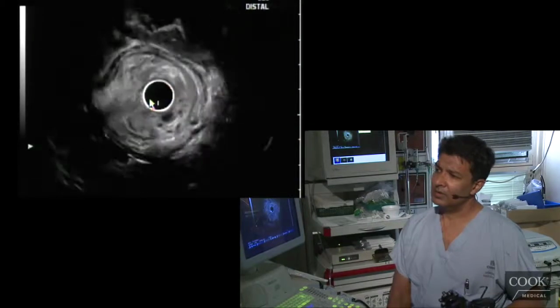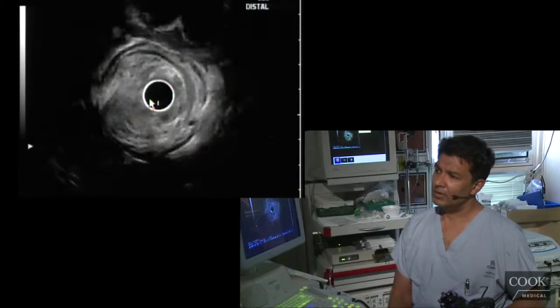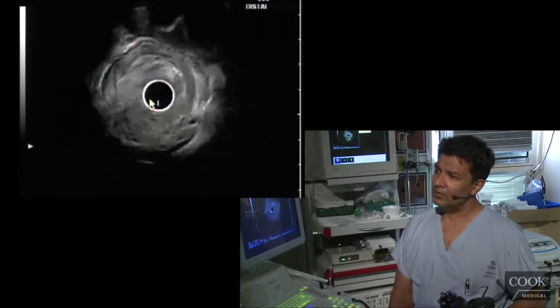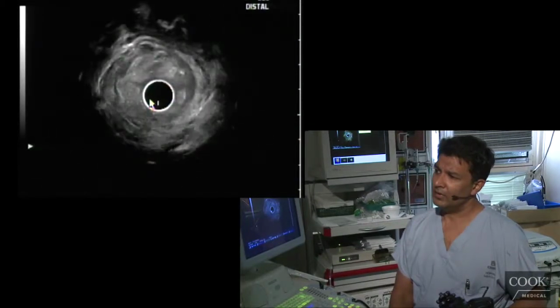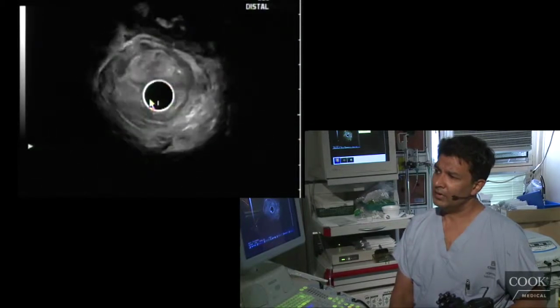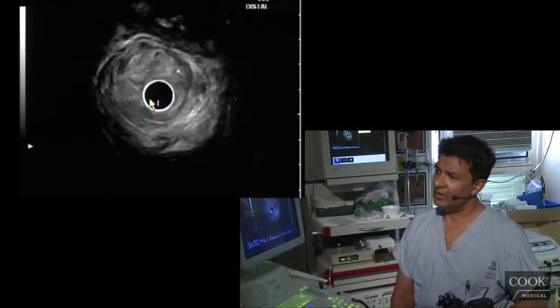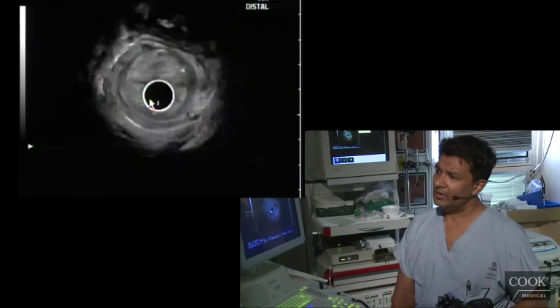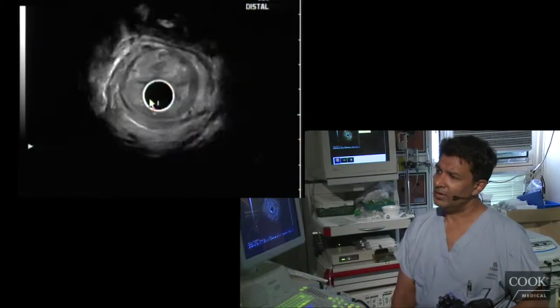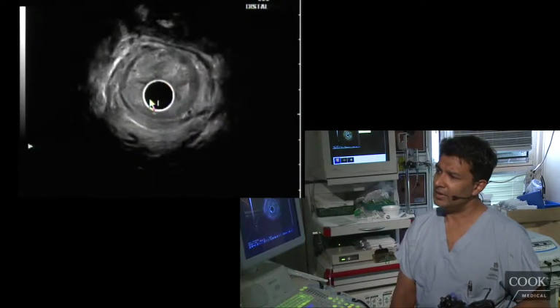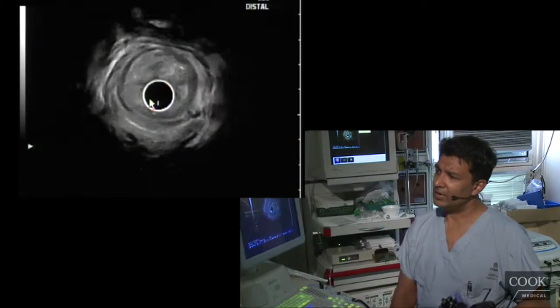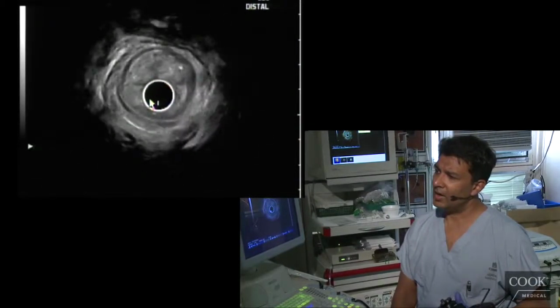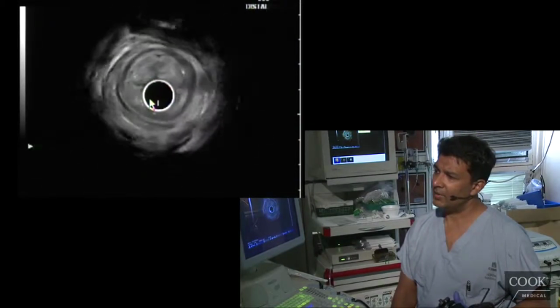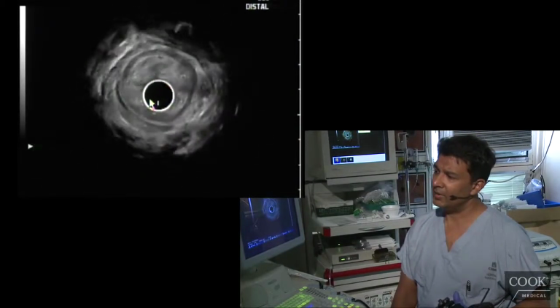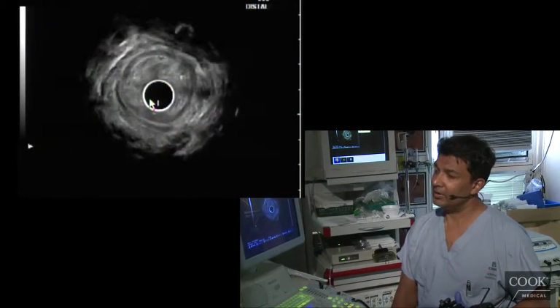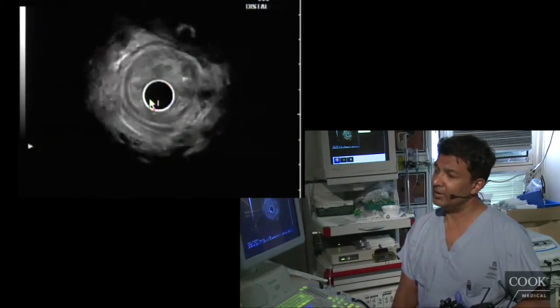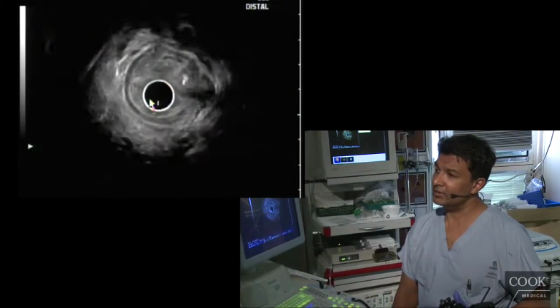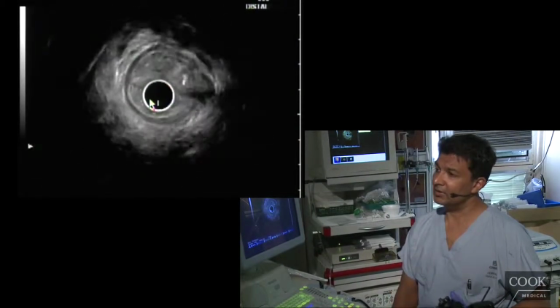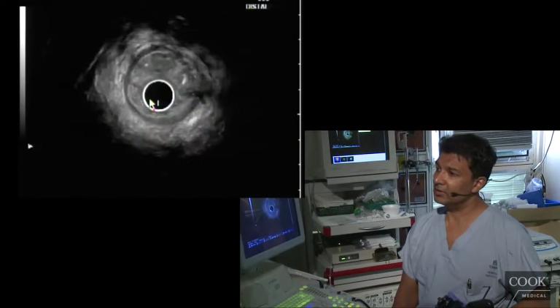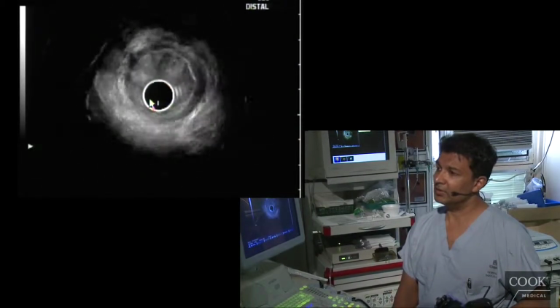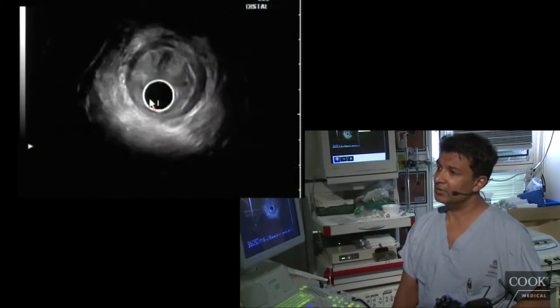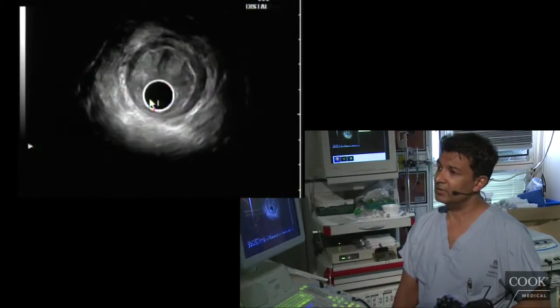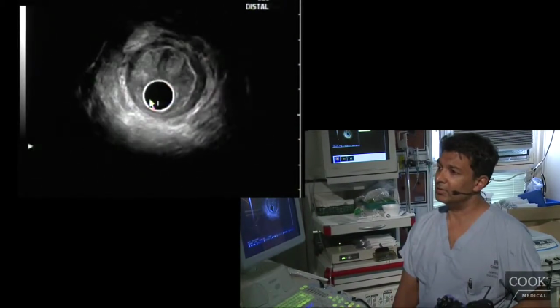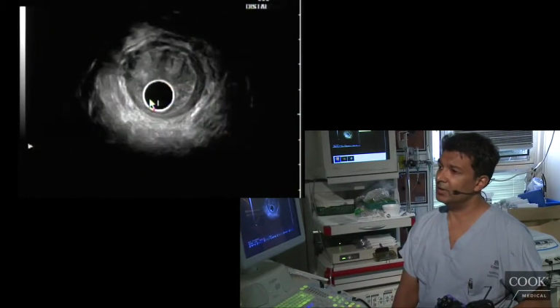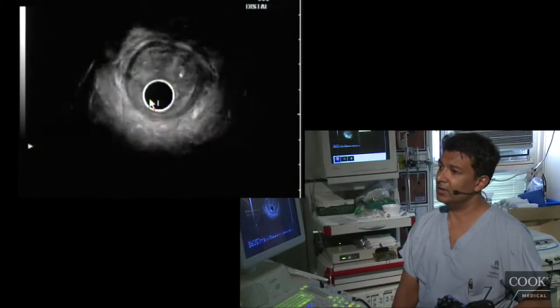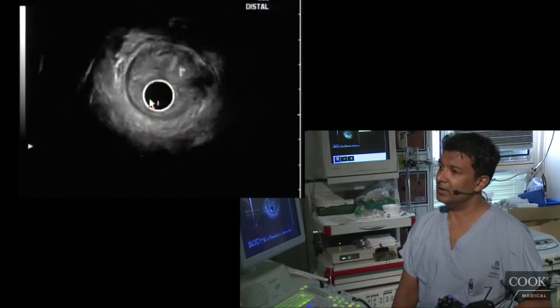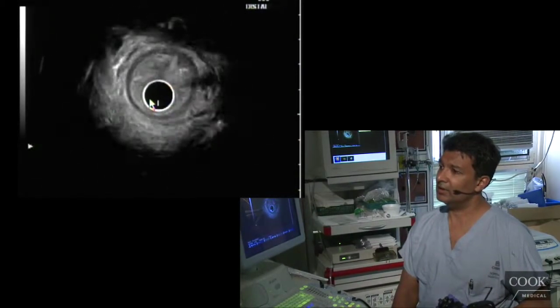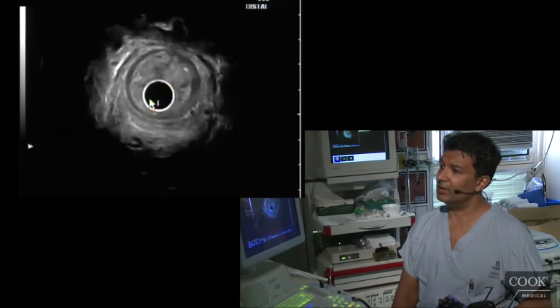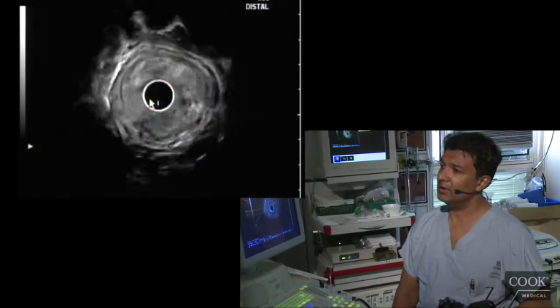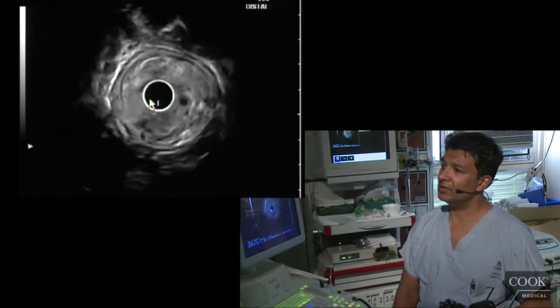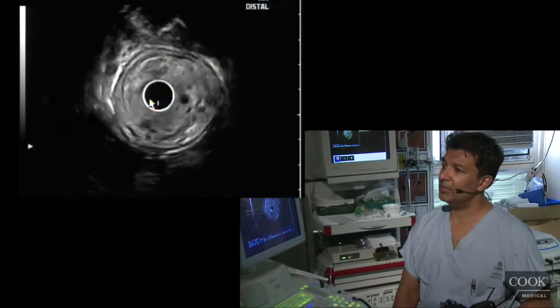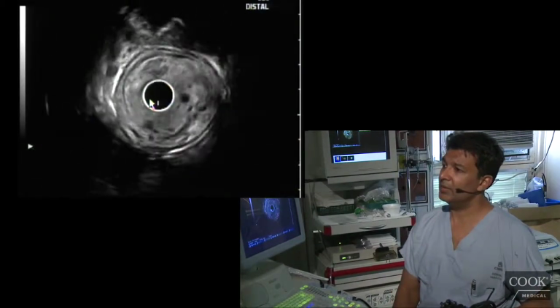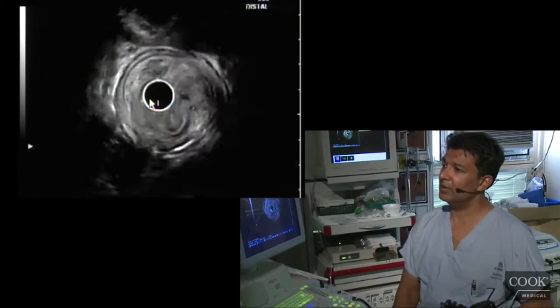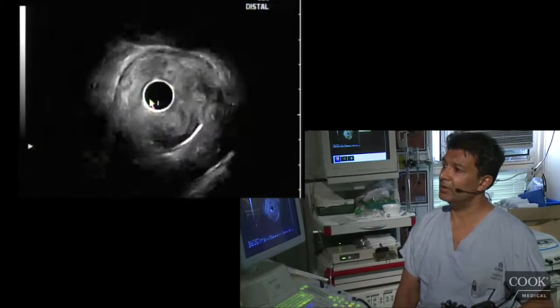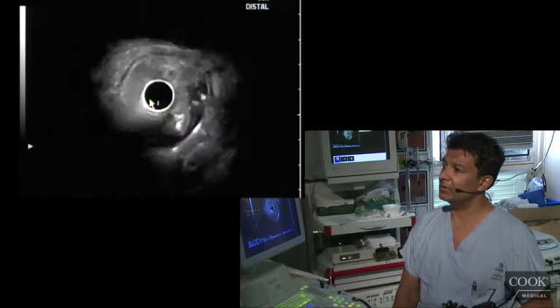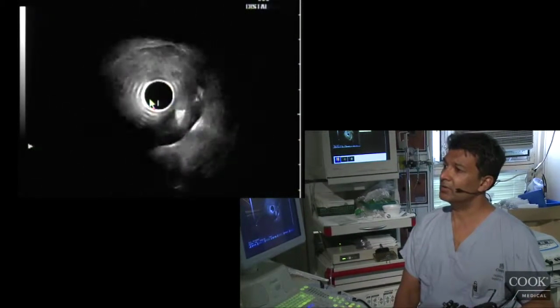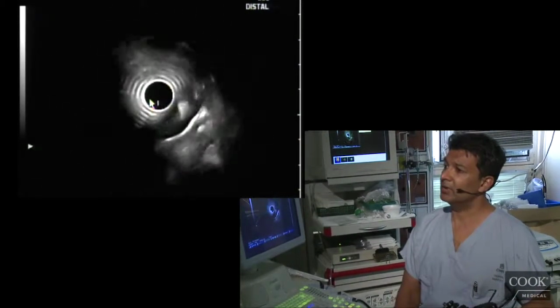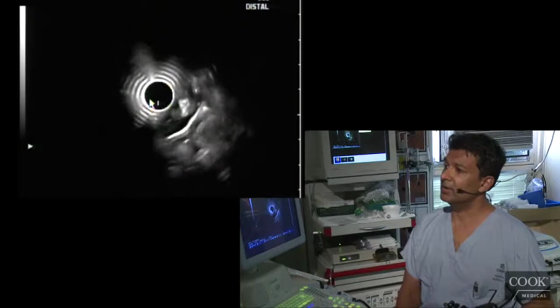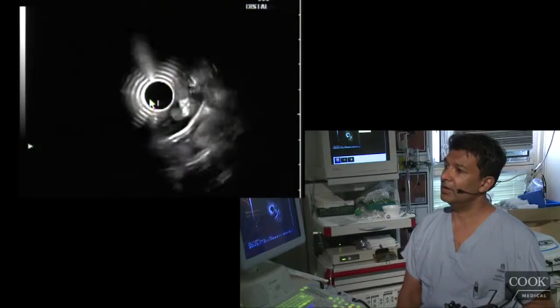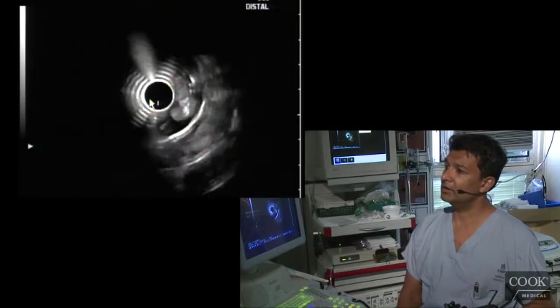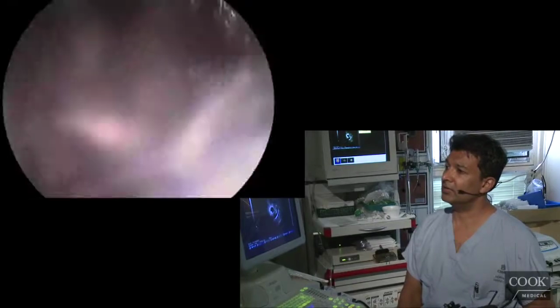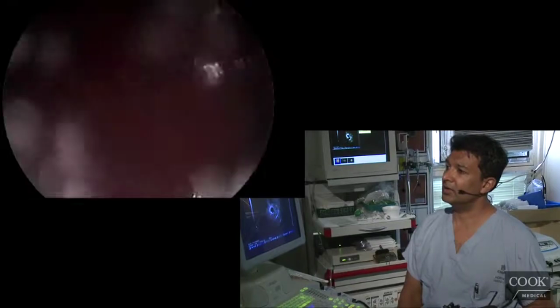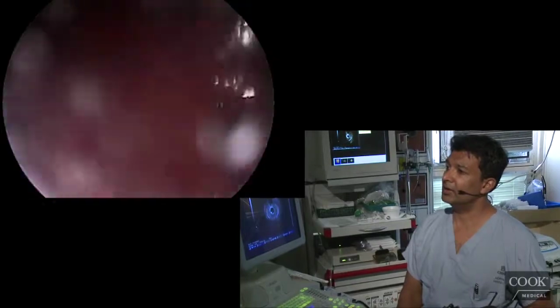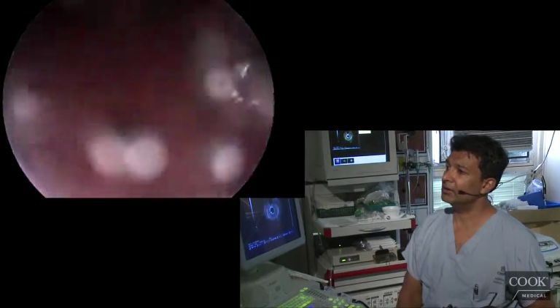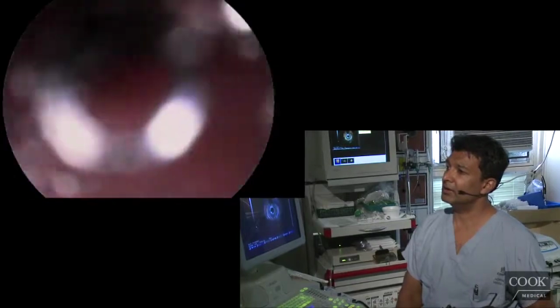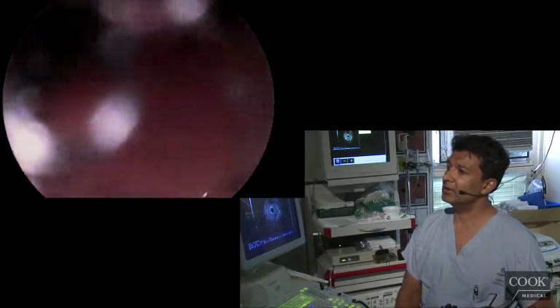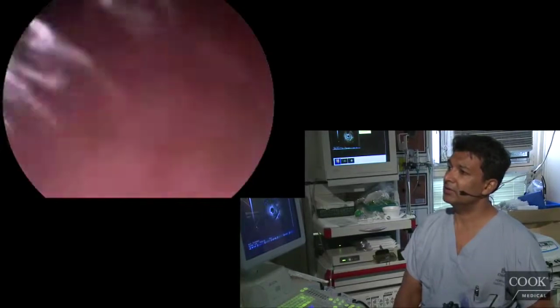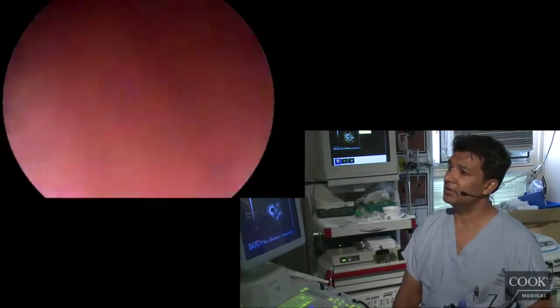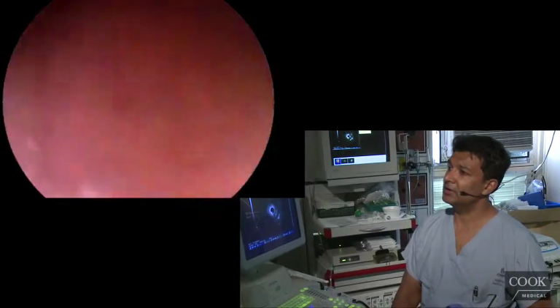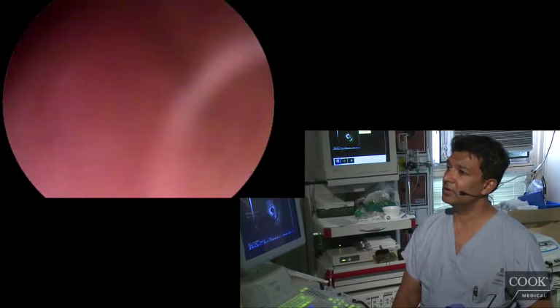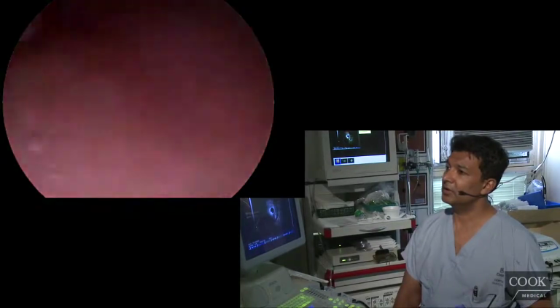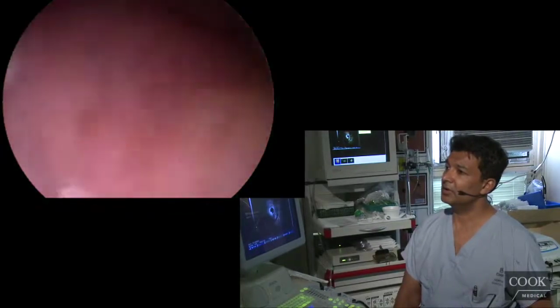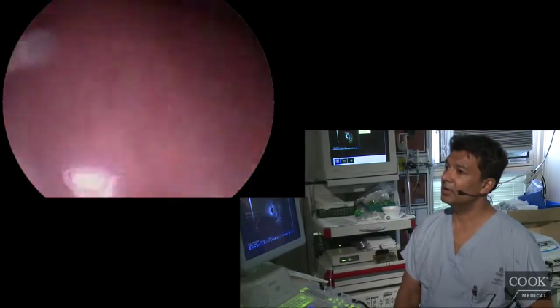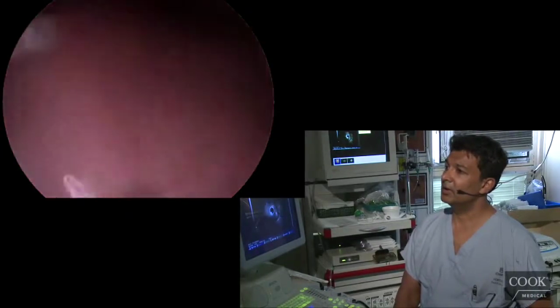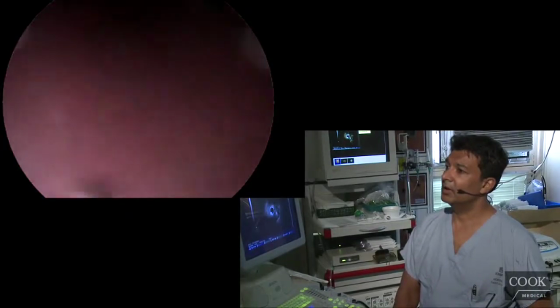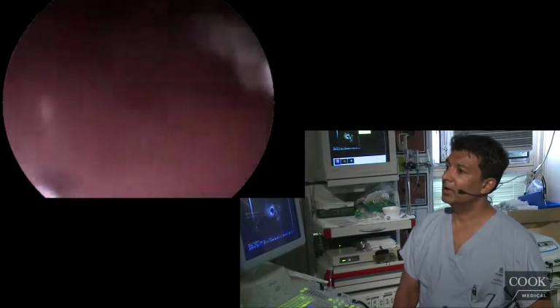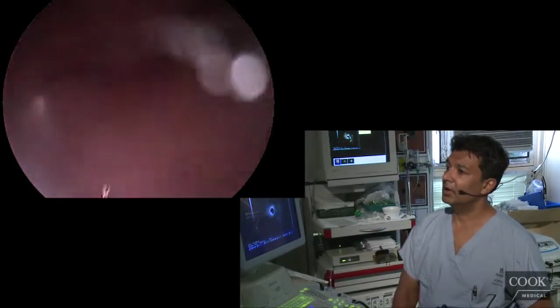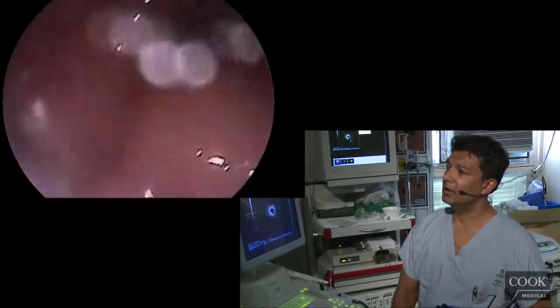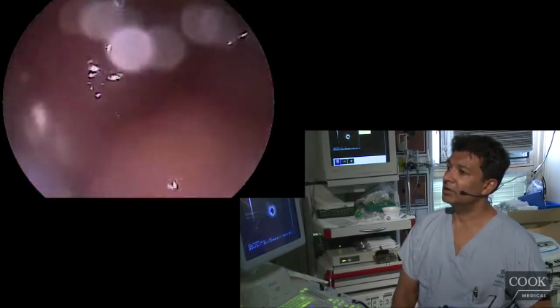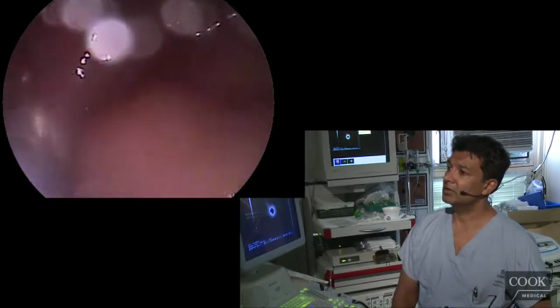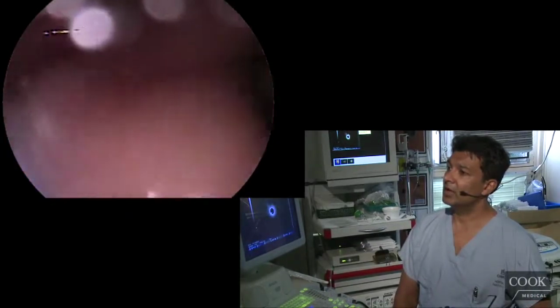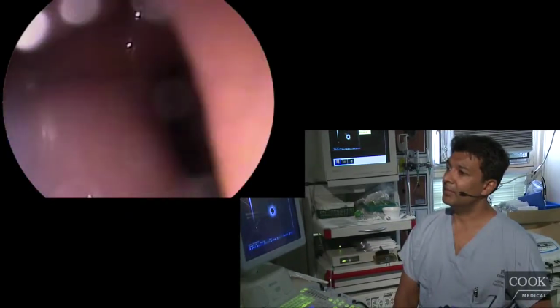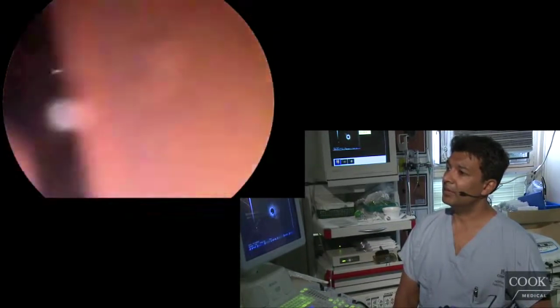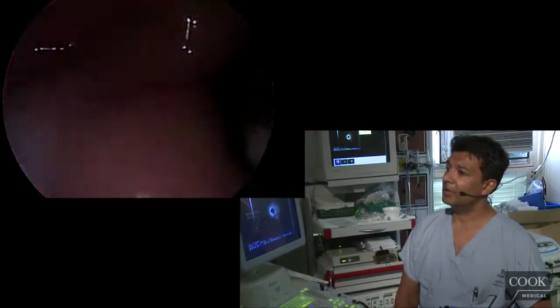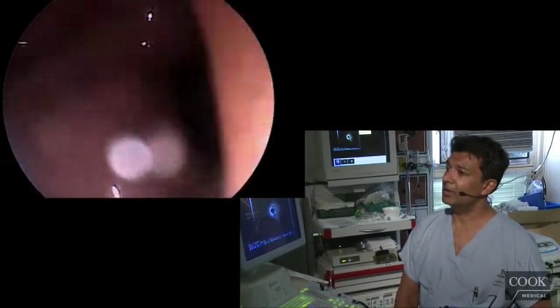But it all looks benign here on the ultrasound, though it is quite an extensive lesion. The funny thing is, endoscopically it continues up here — it is quite an extensive lesion endoscopically.